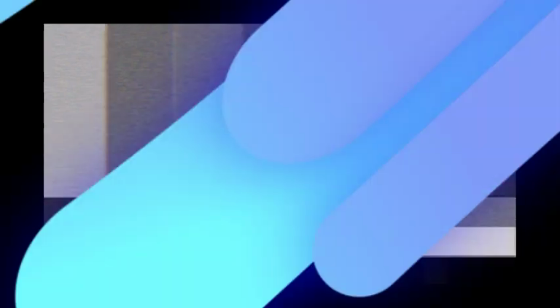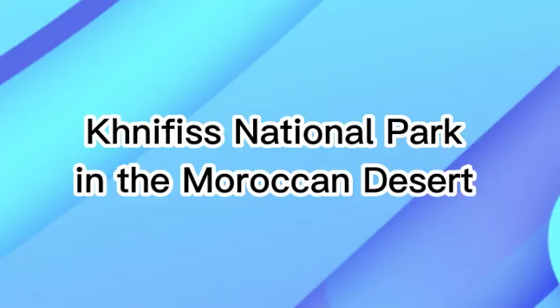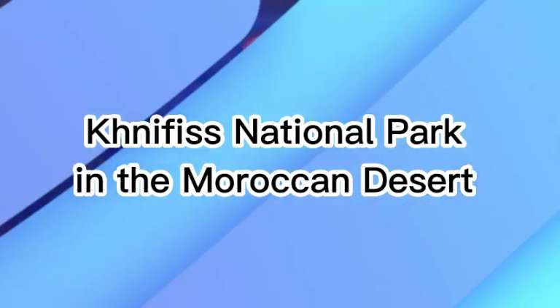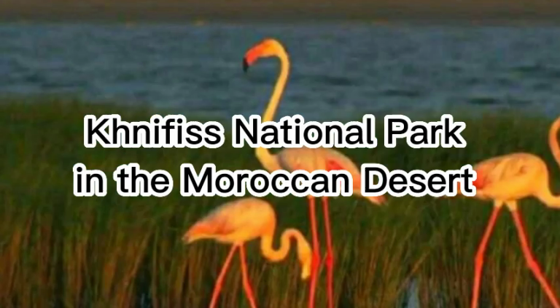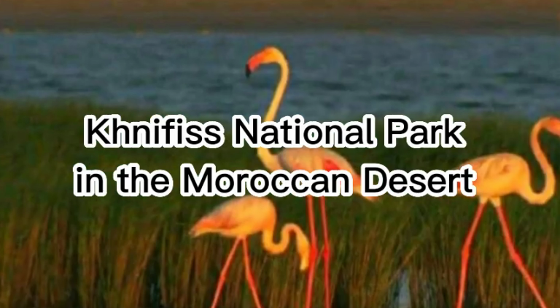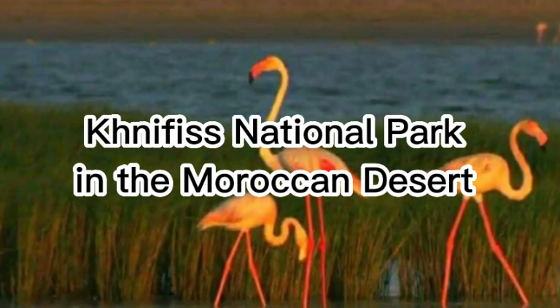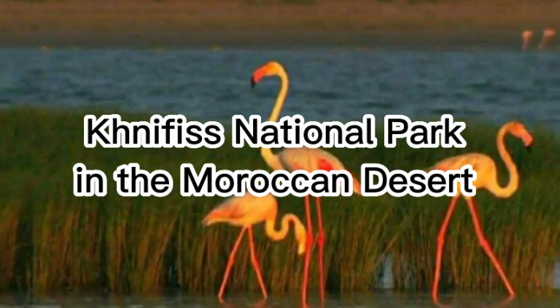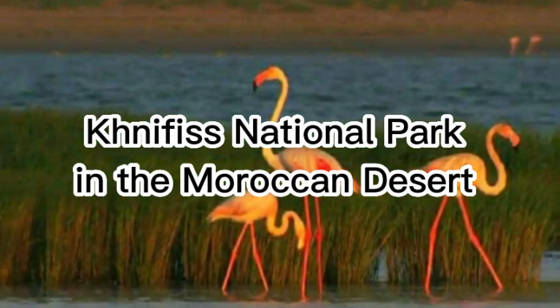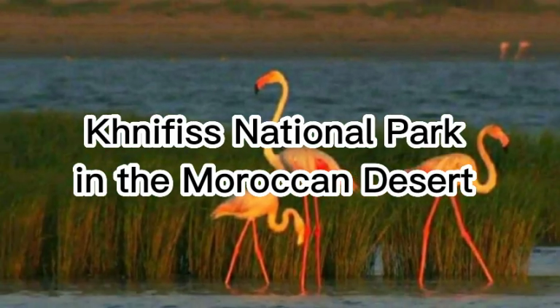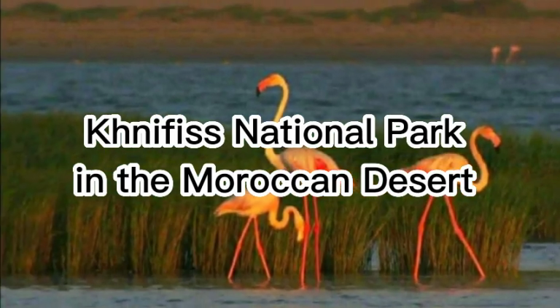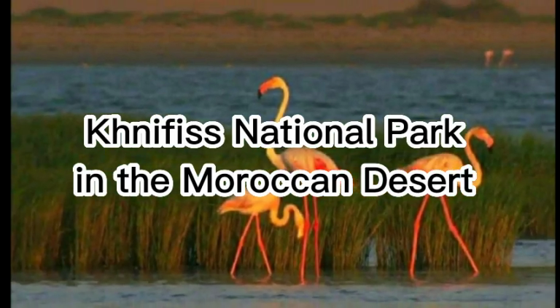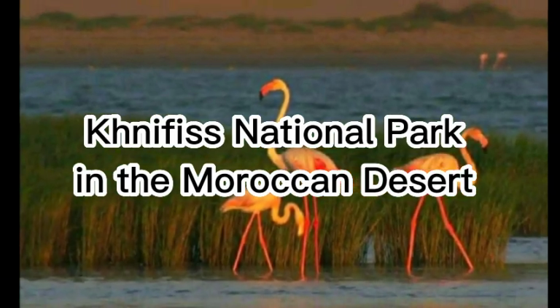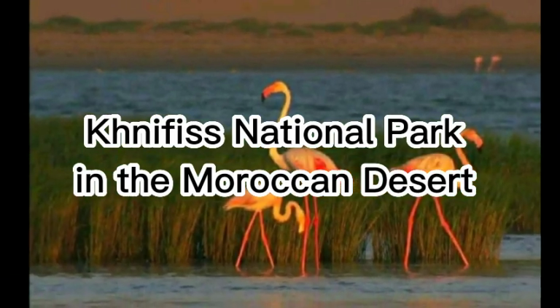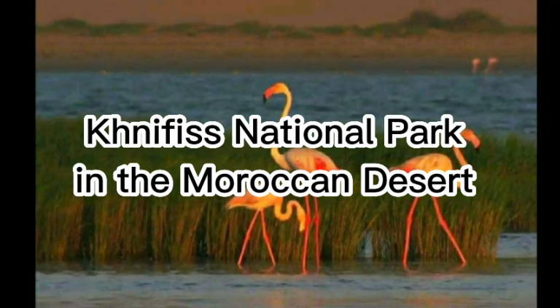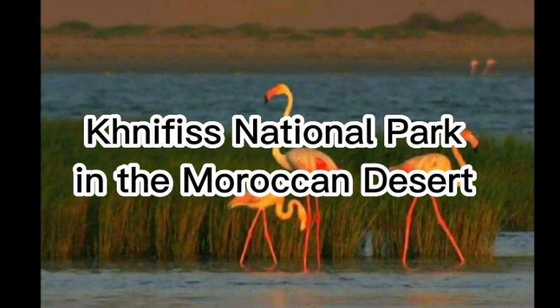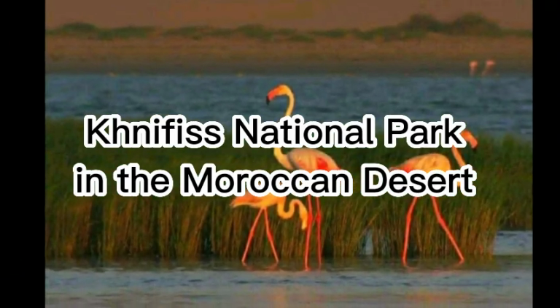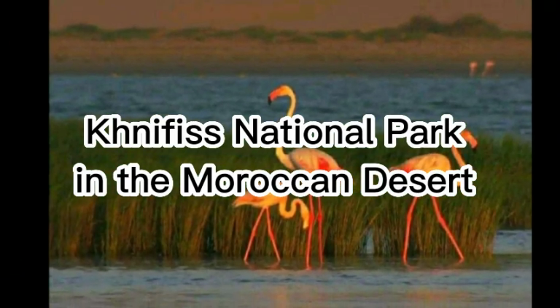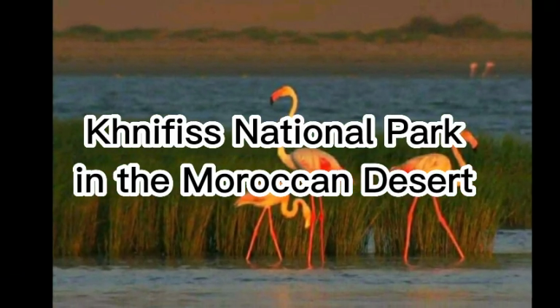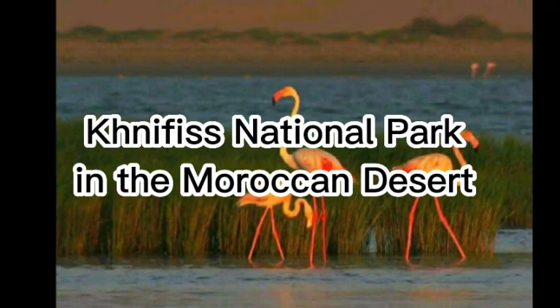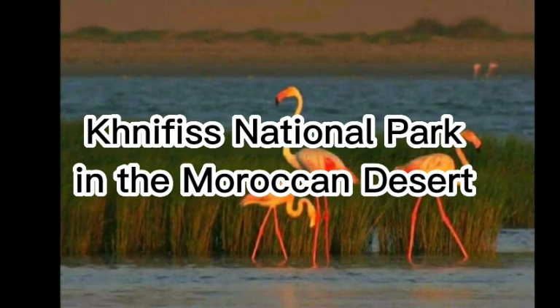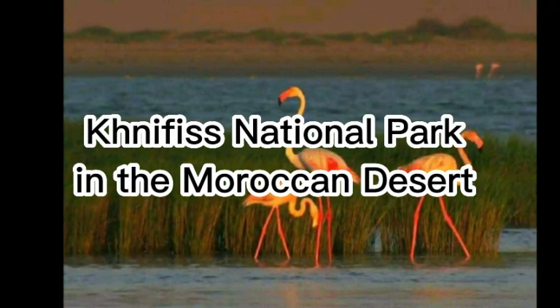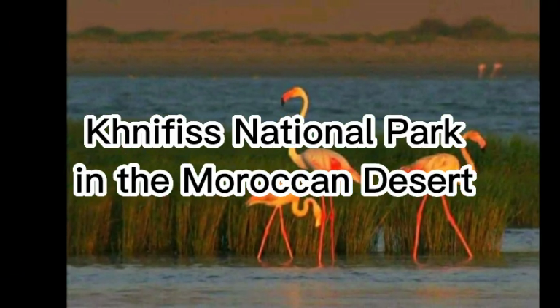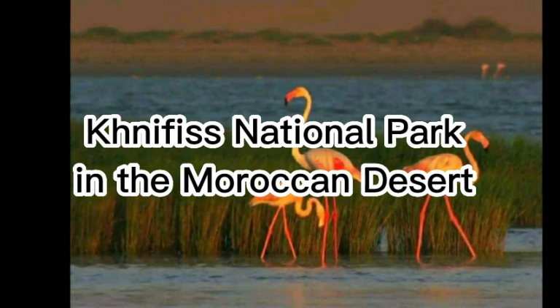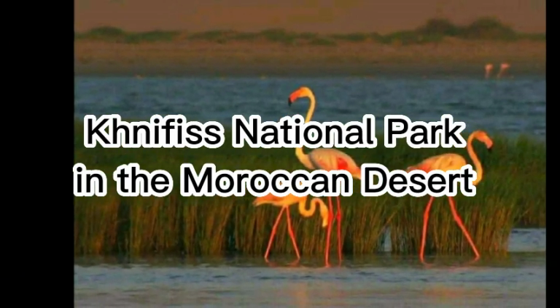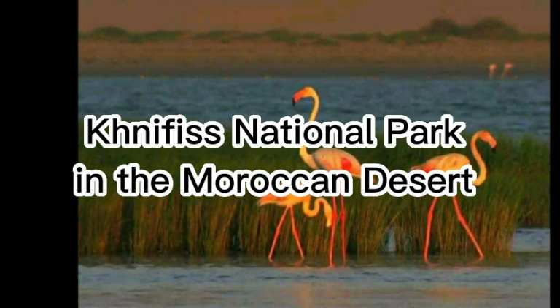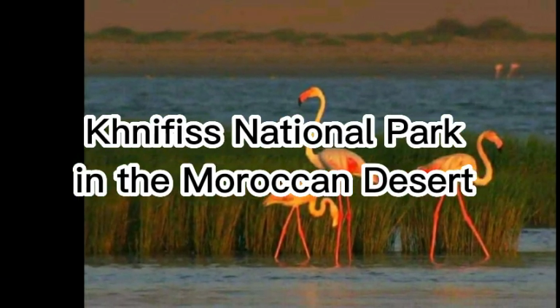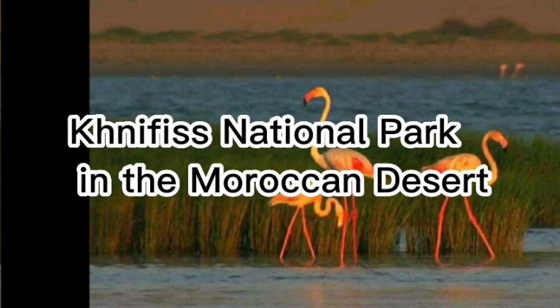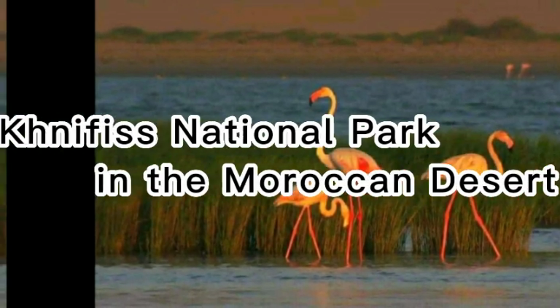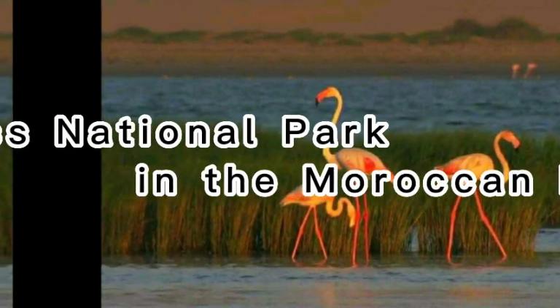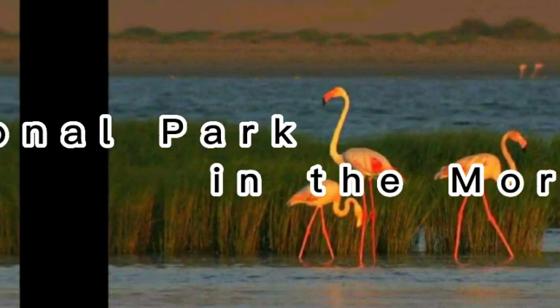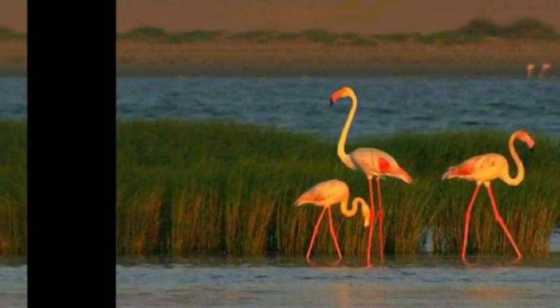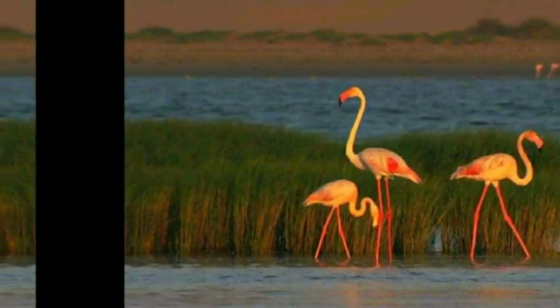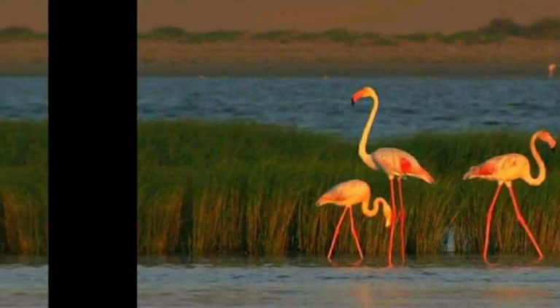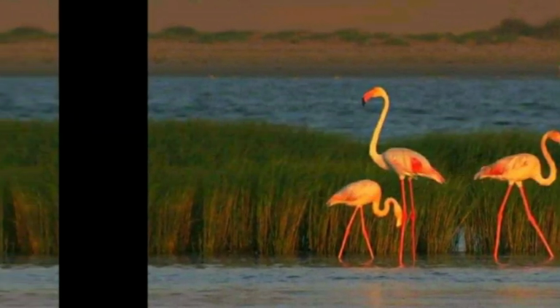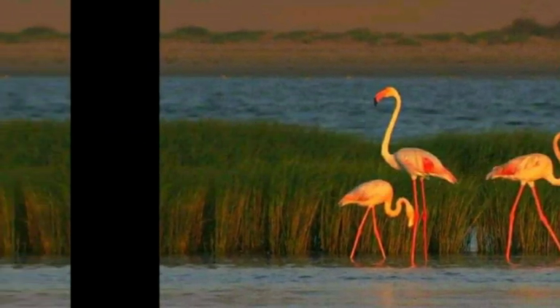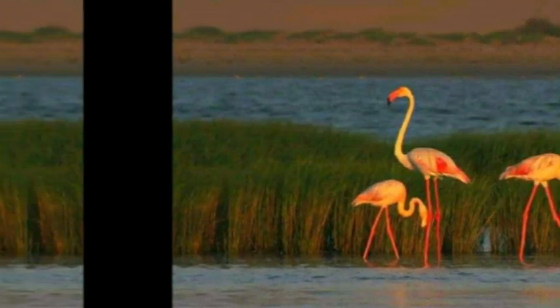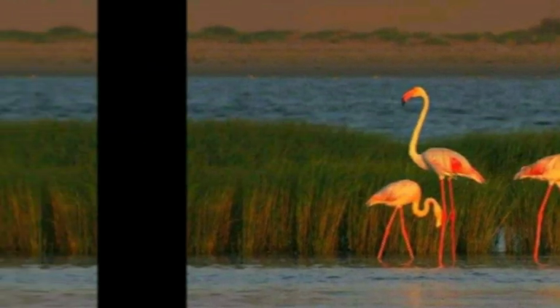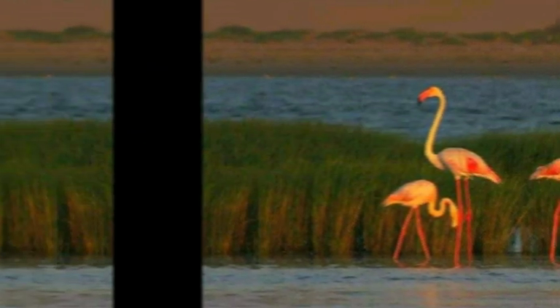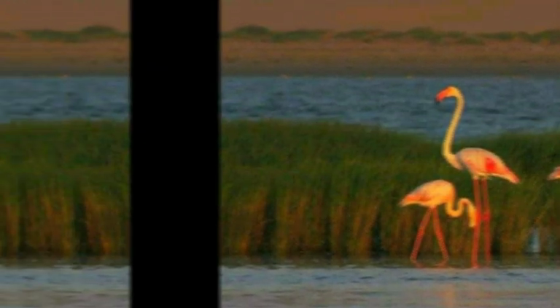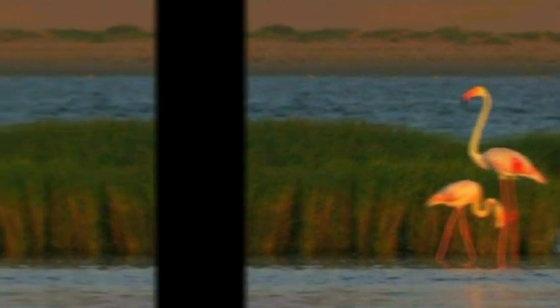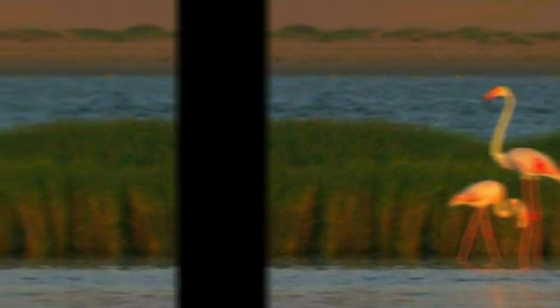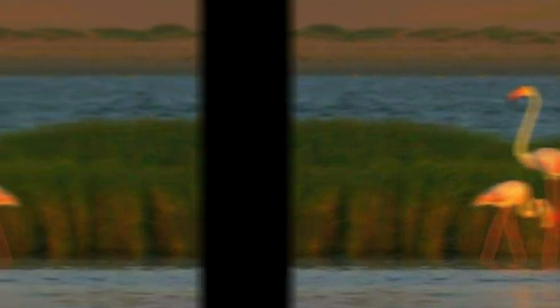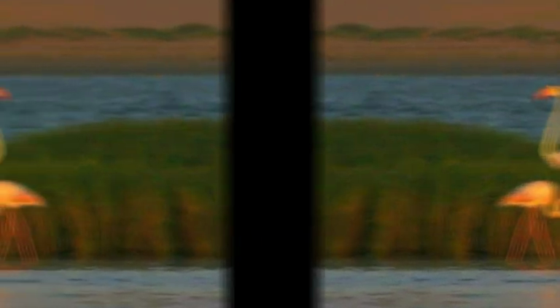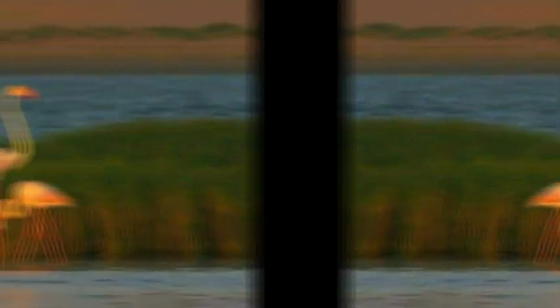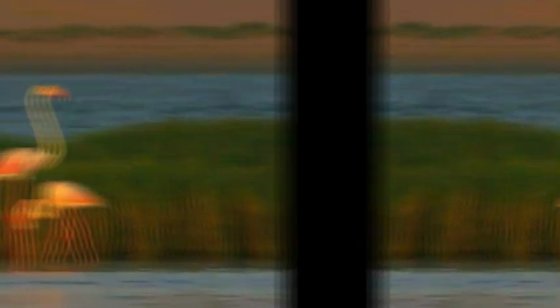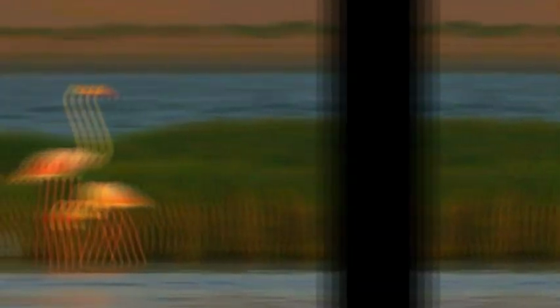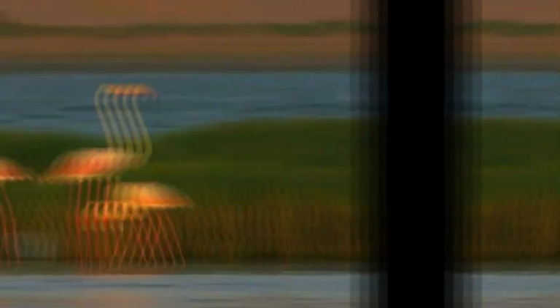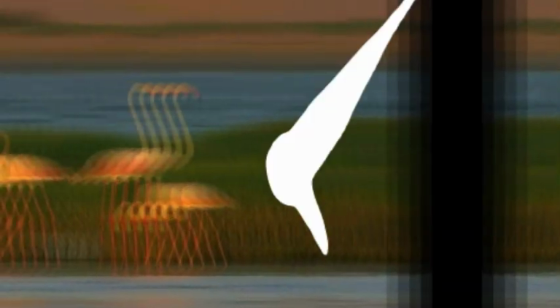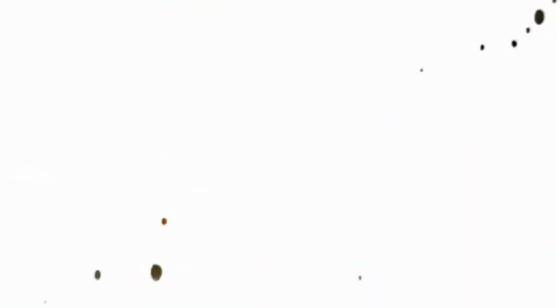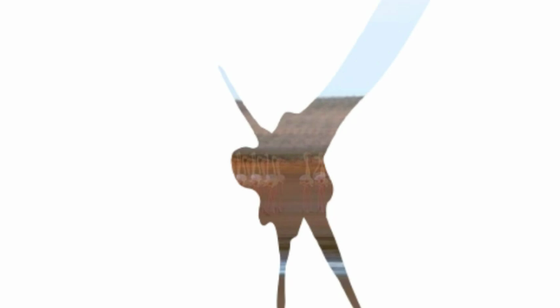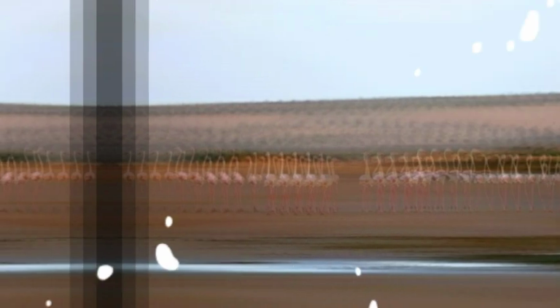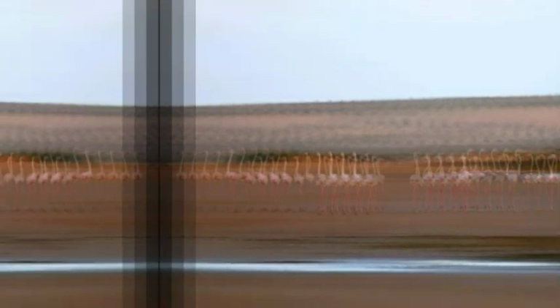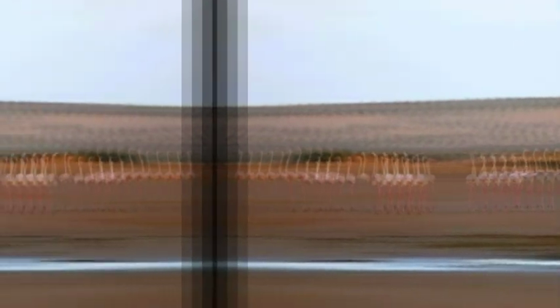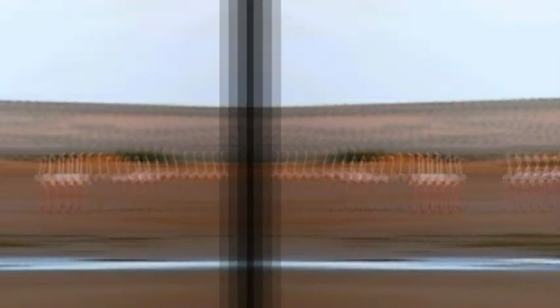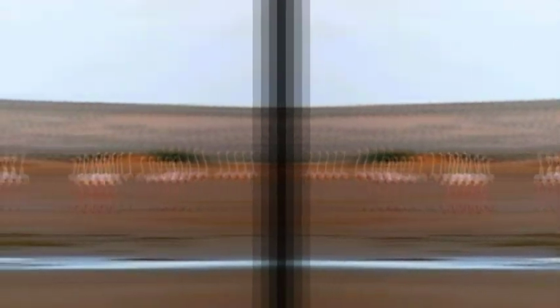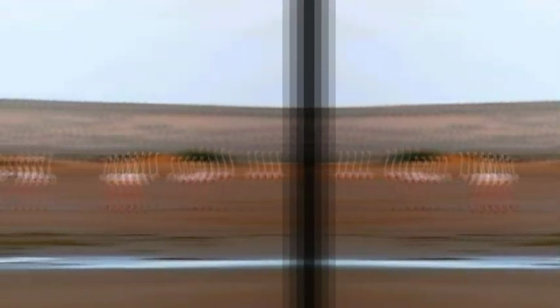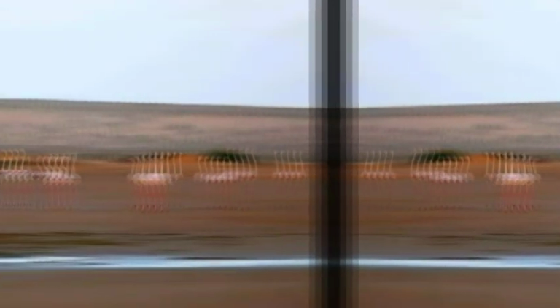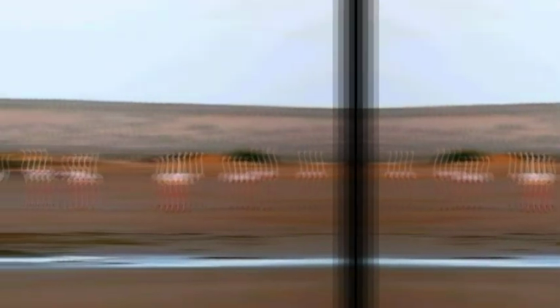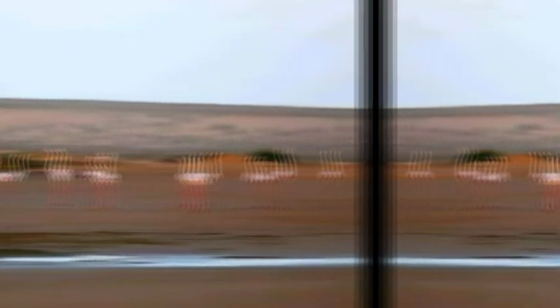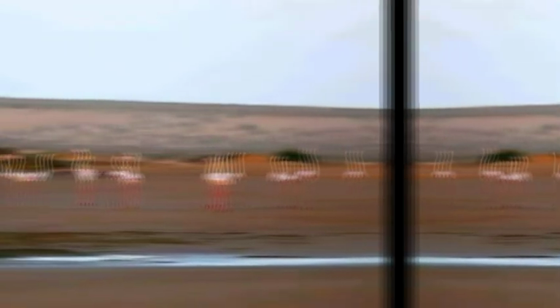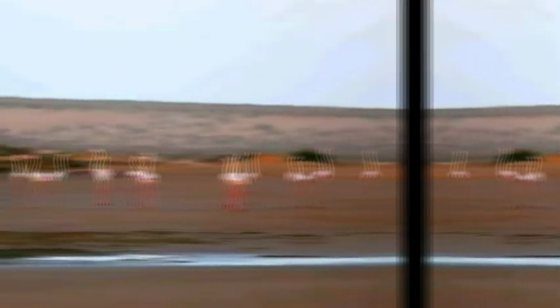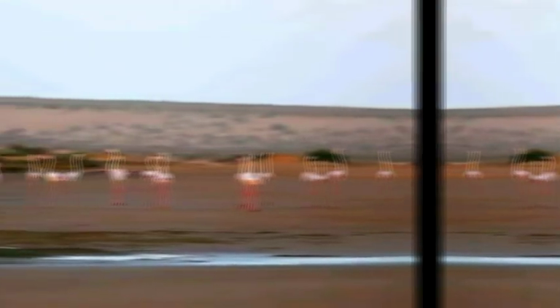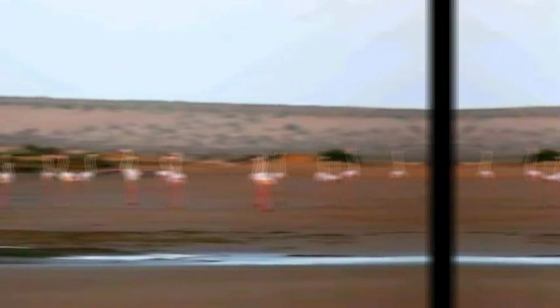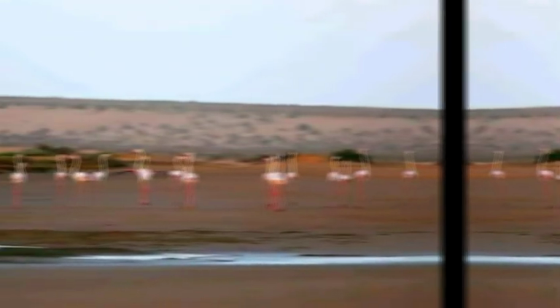Knafis National Park in the Moroccan Desert. Desert, ocean, animals, unique views.